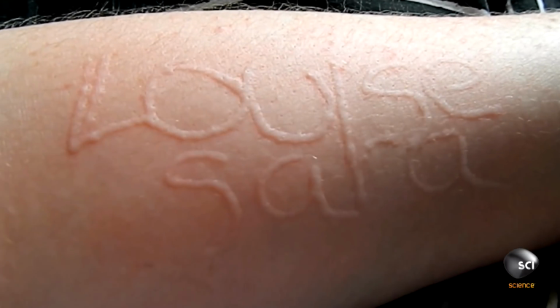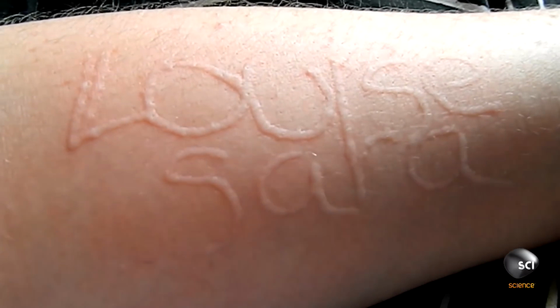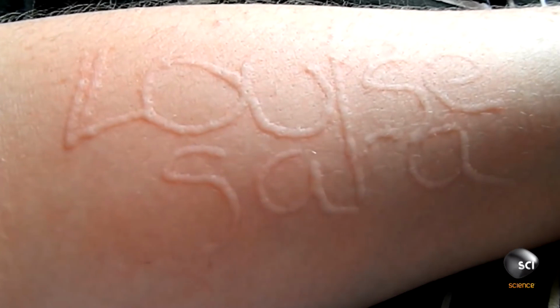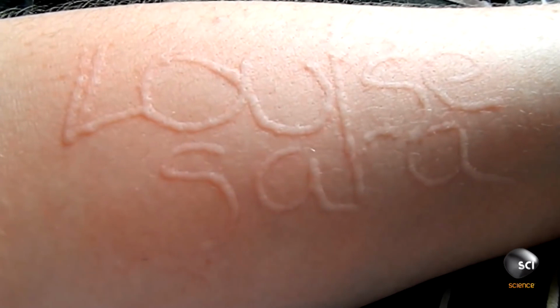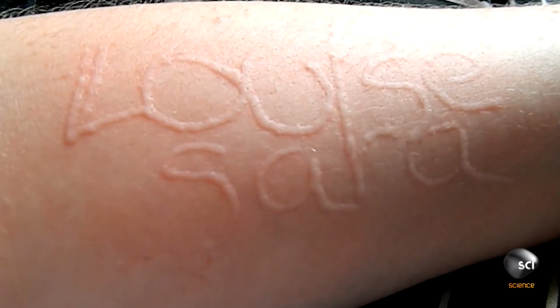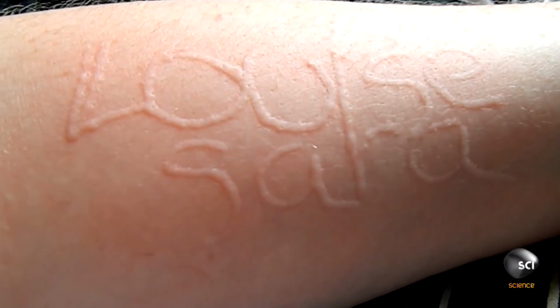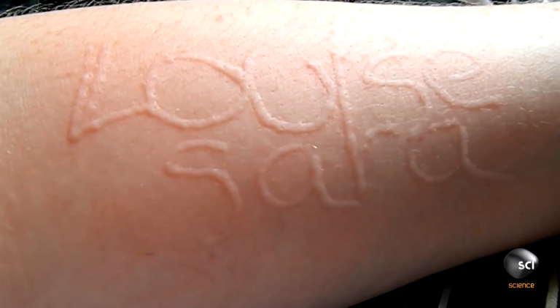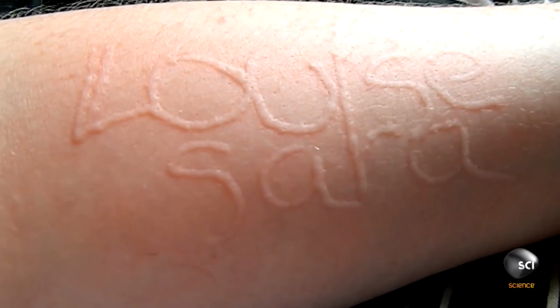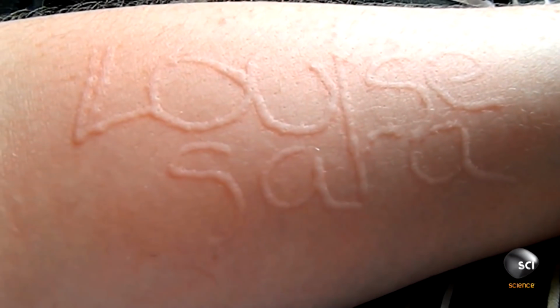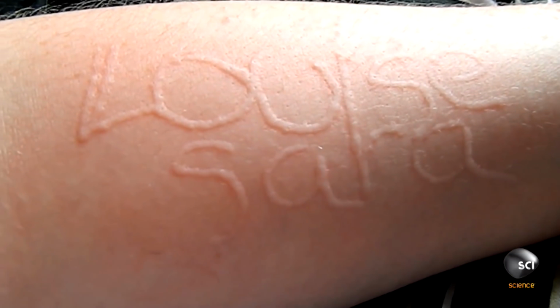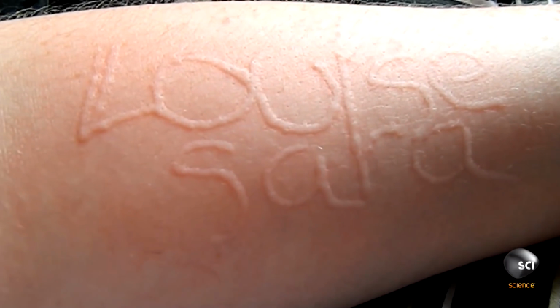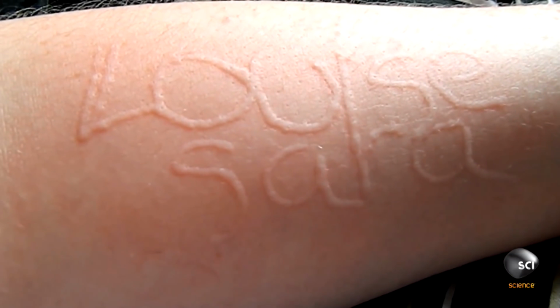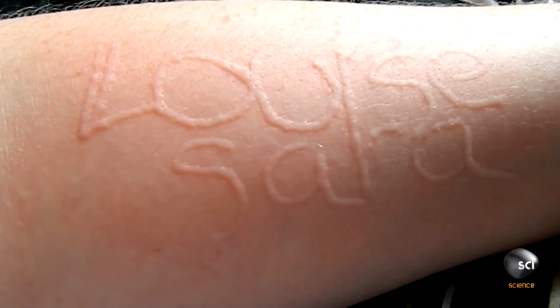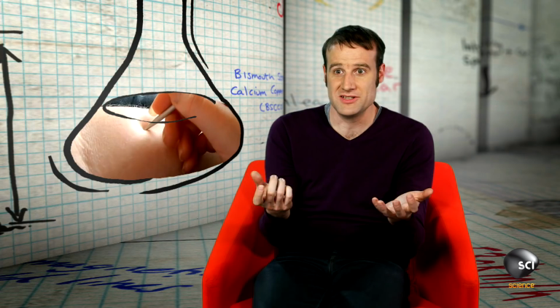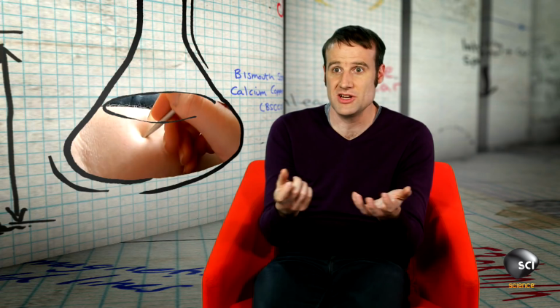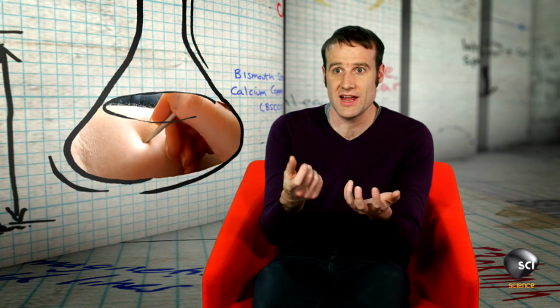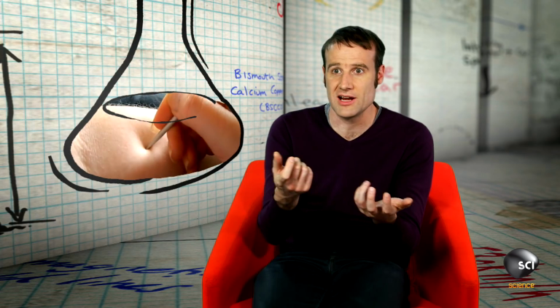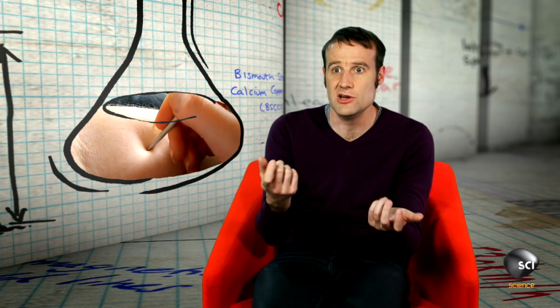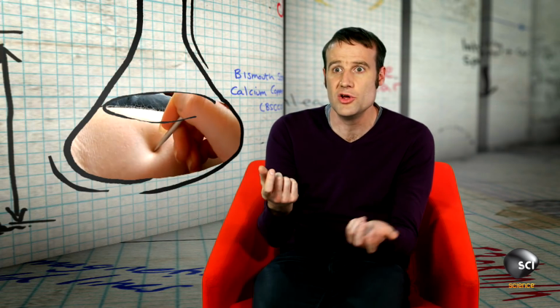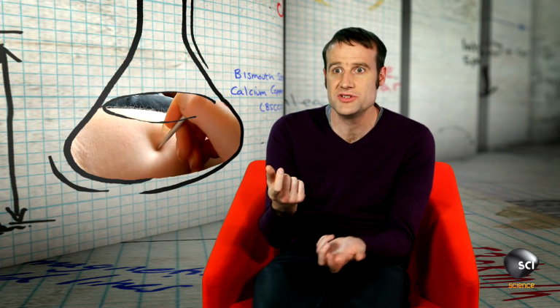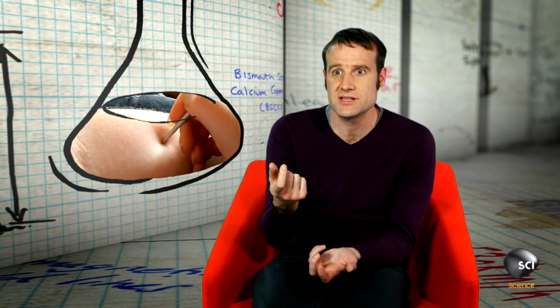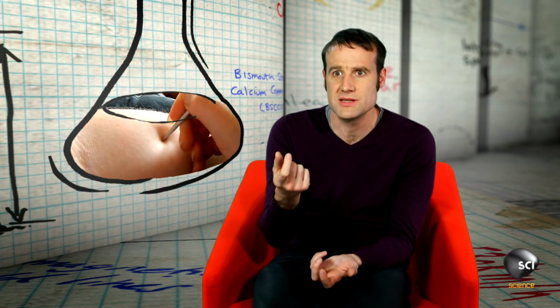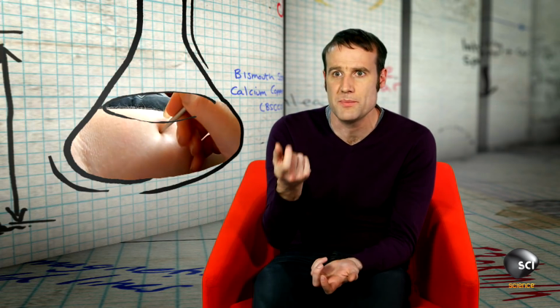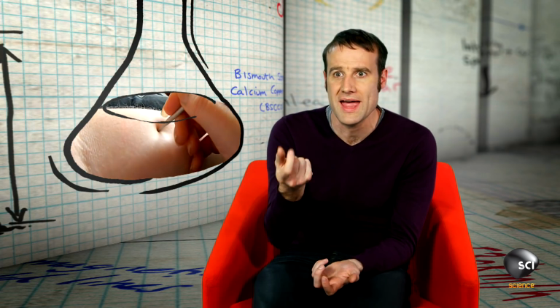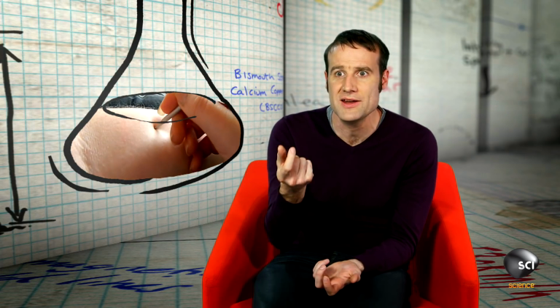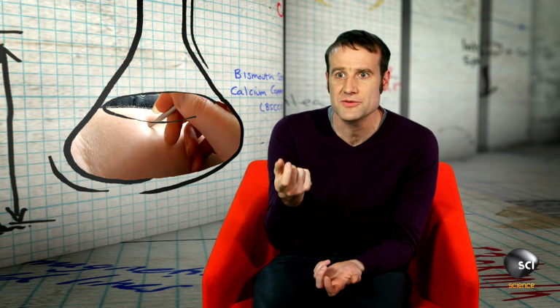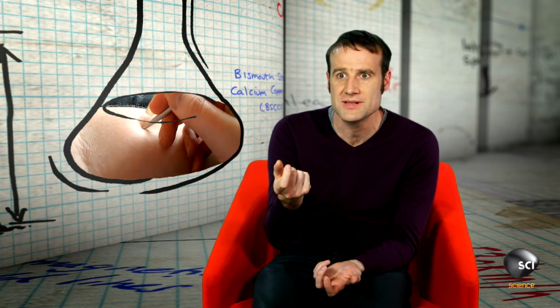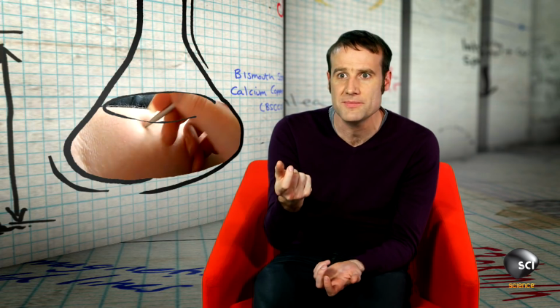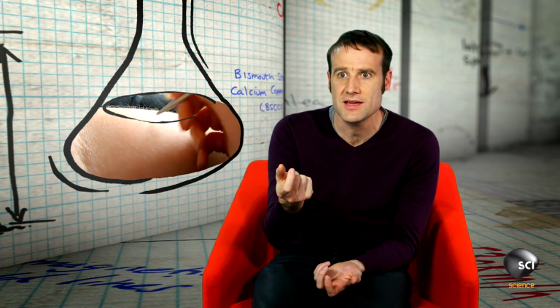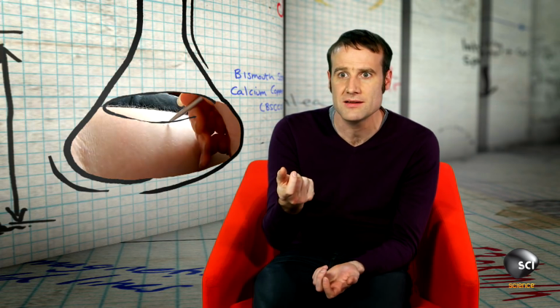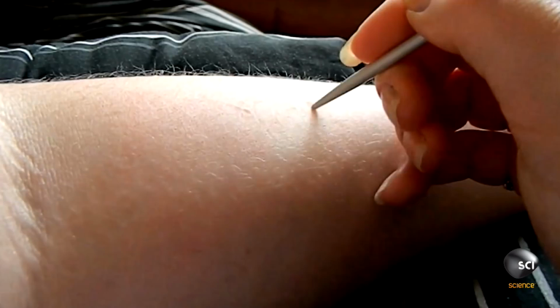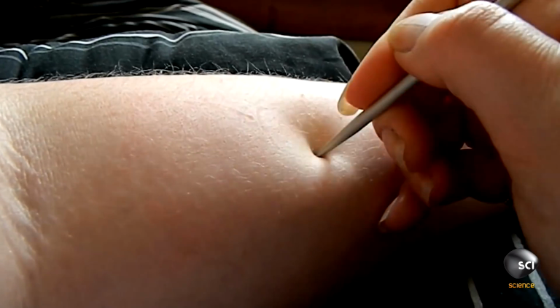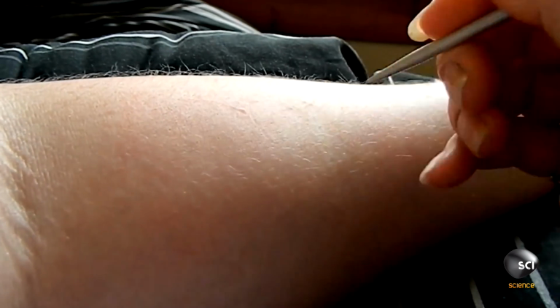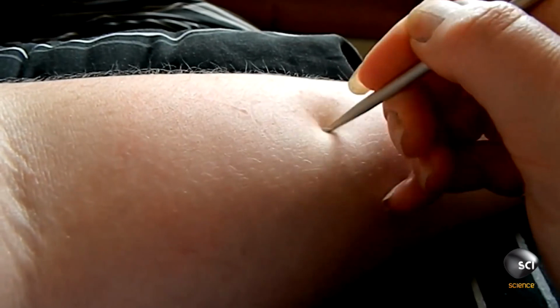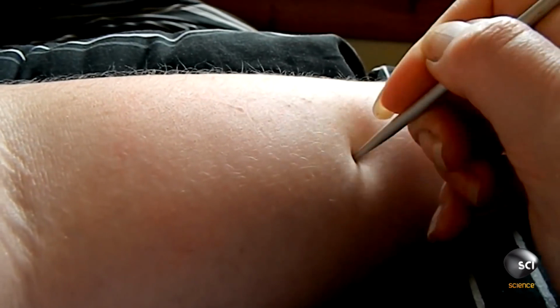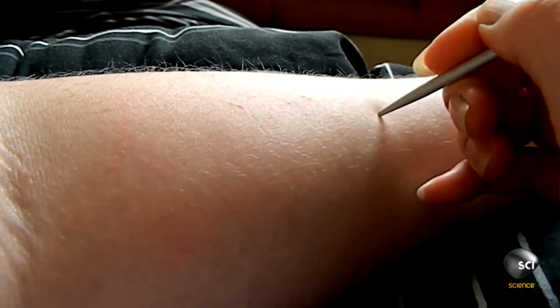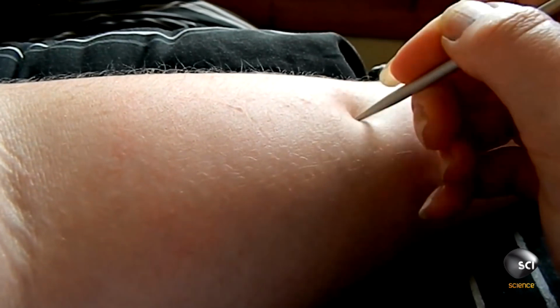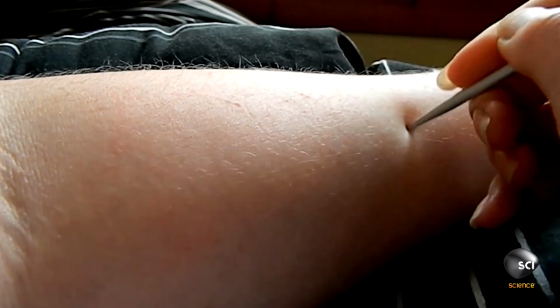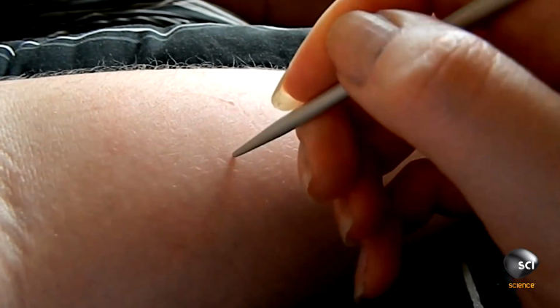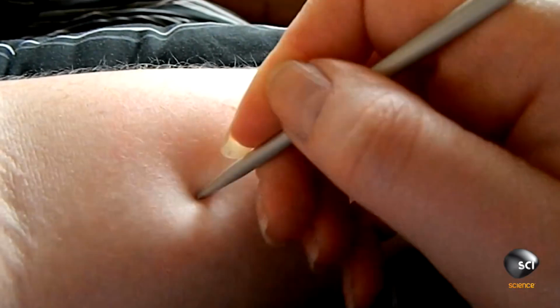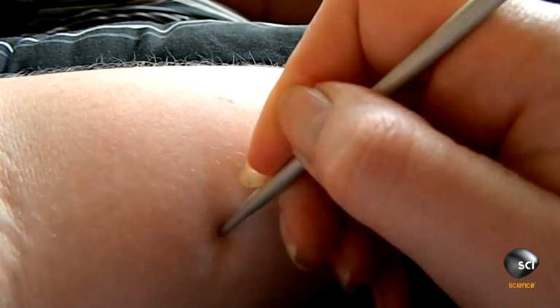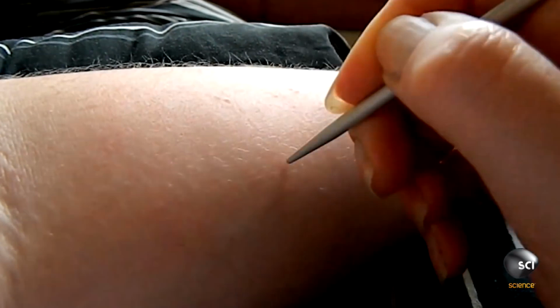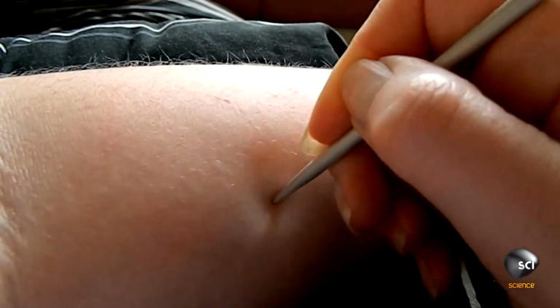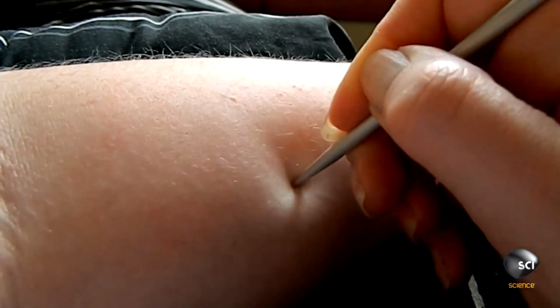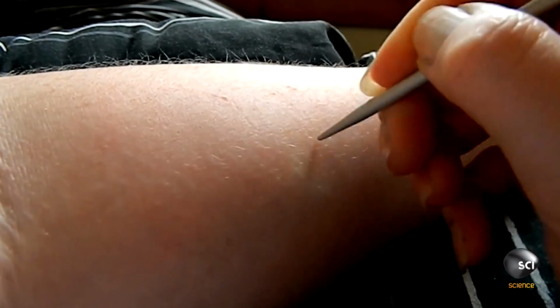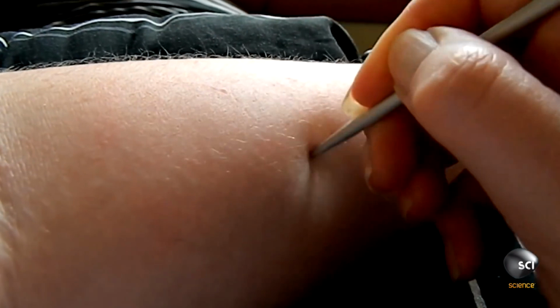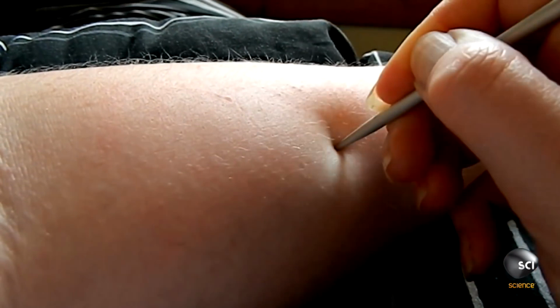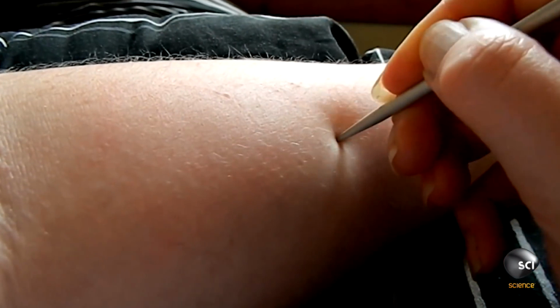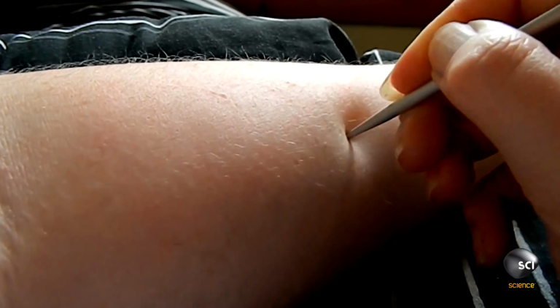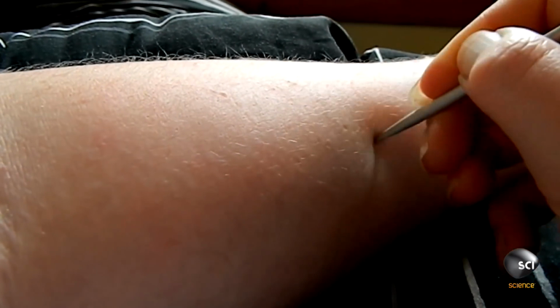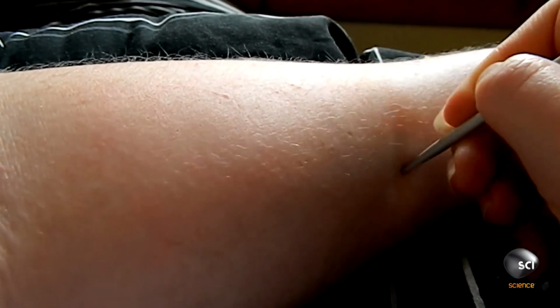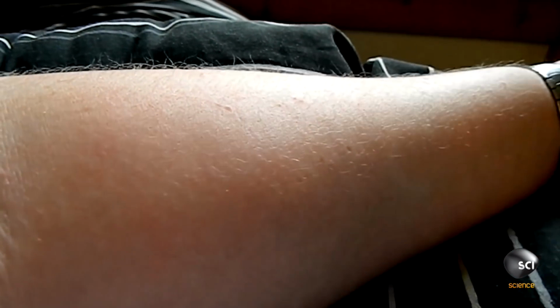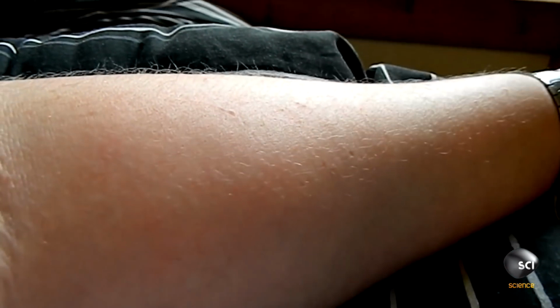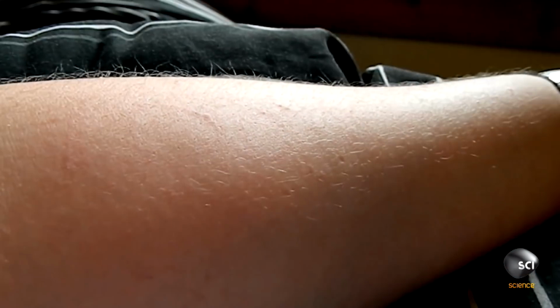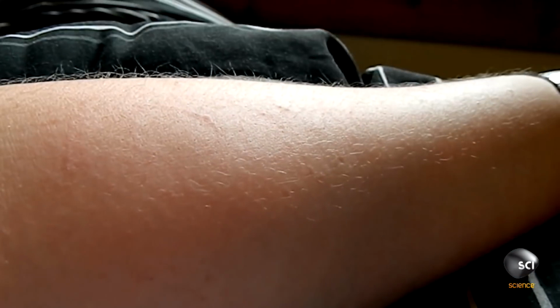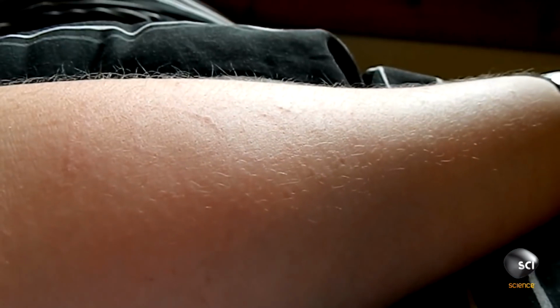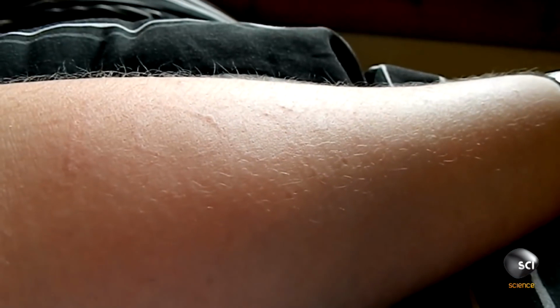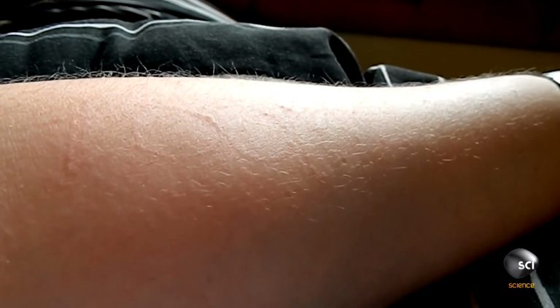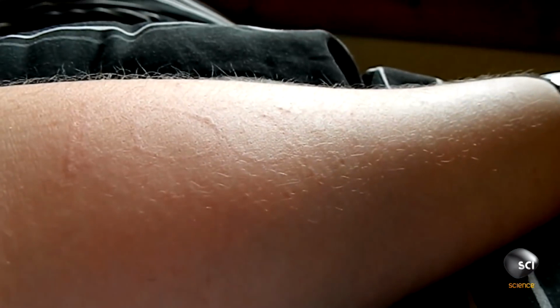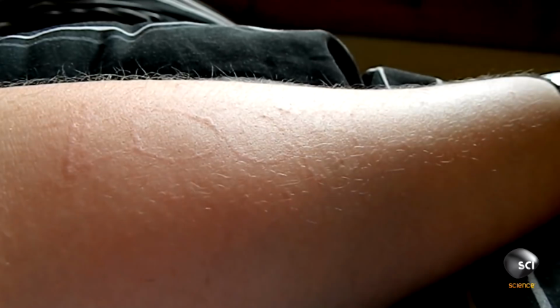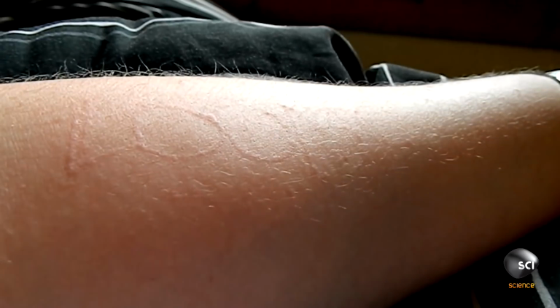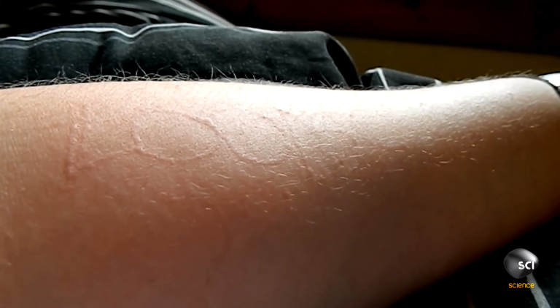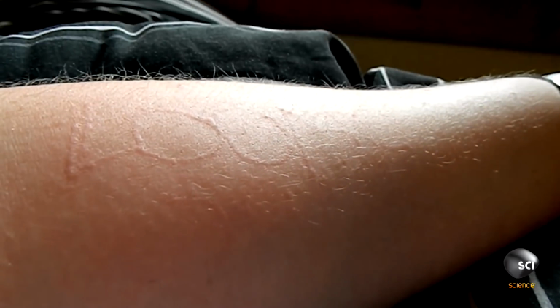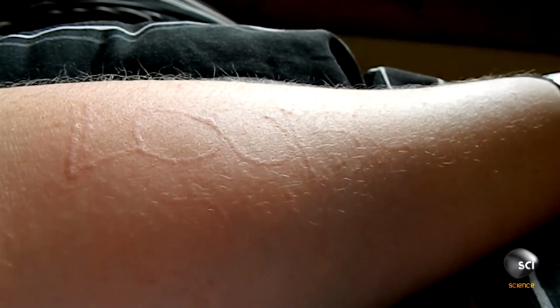I've never seen anything like that. Is she allergic to the pen or something? How exactly does Louise use her arm like a notepad?